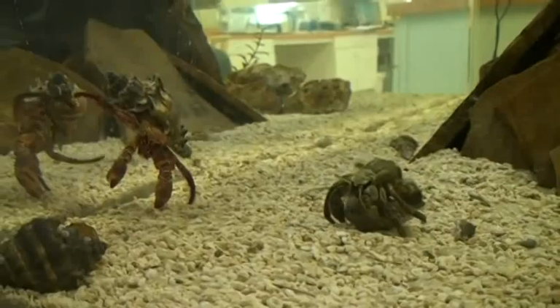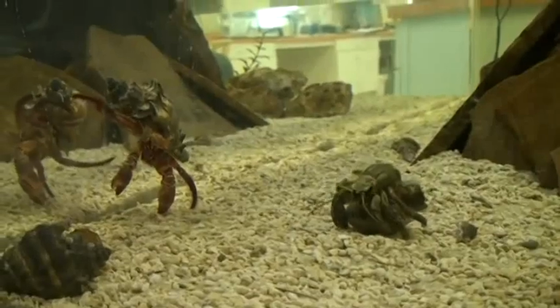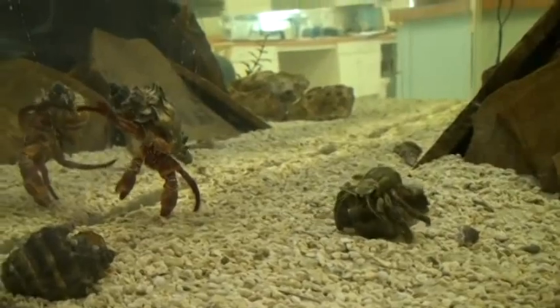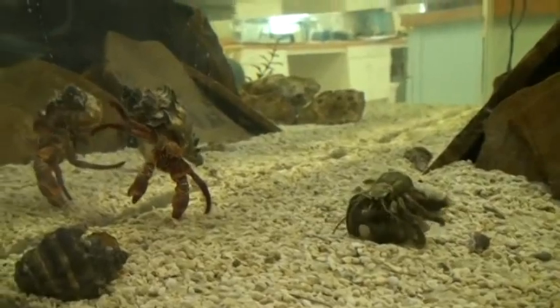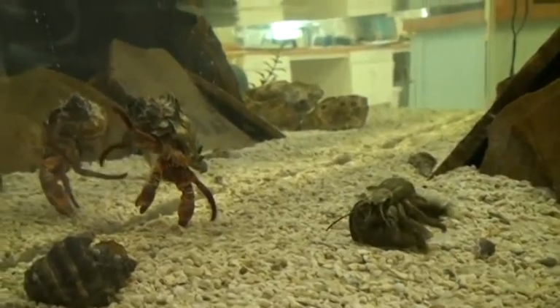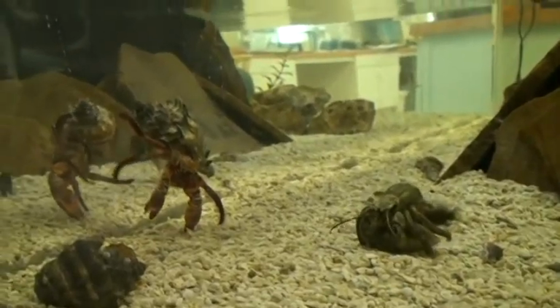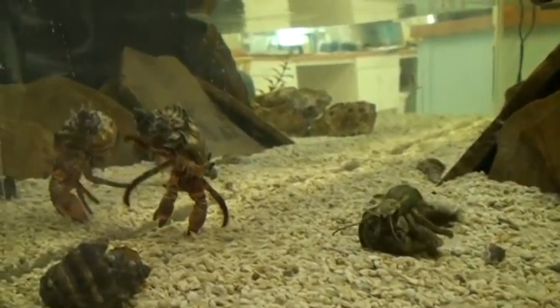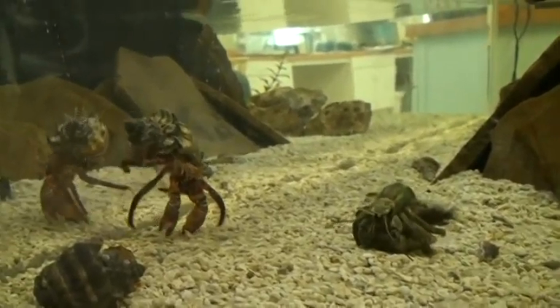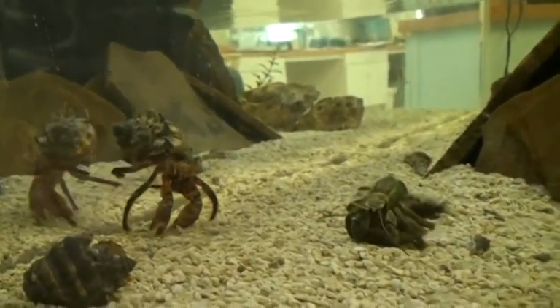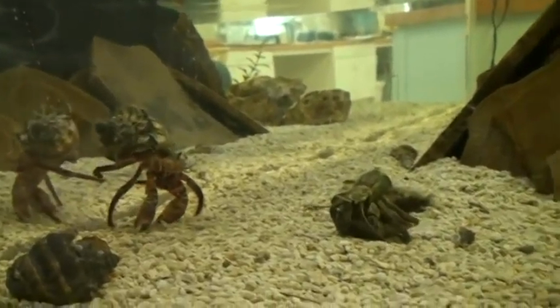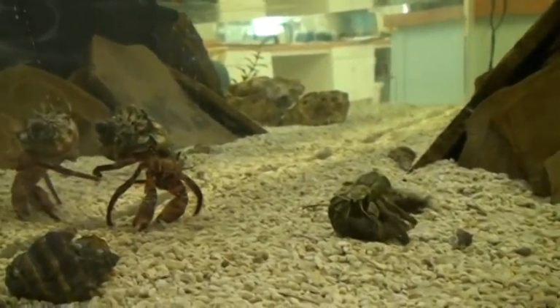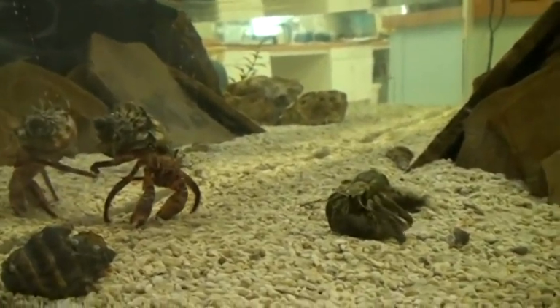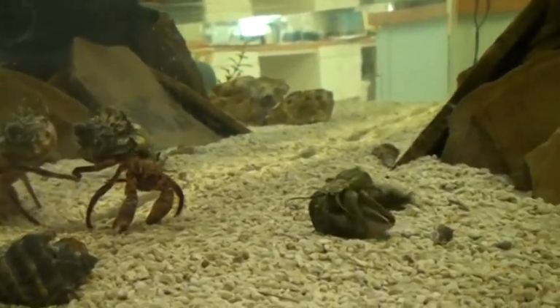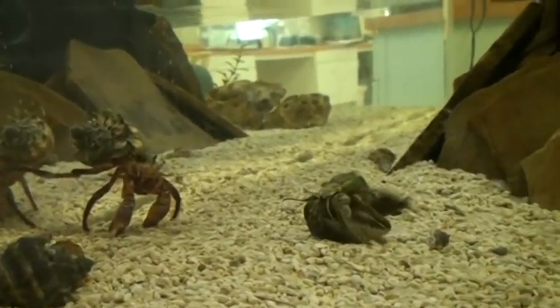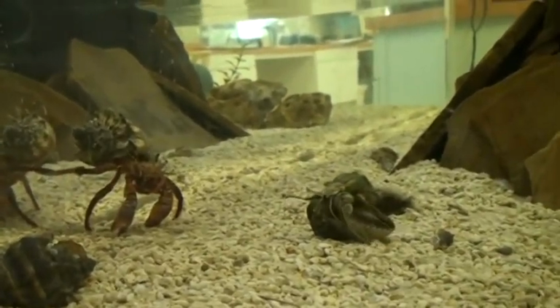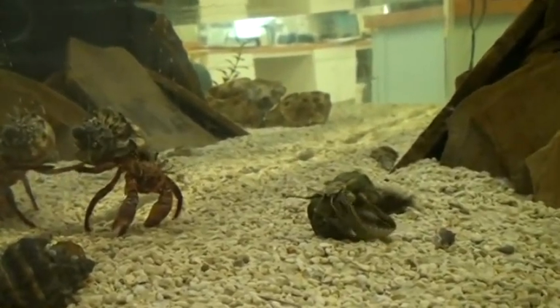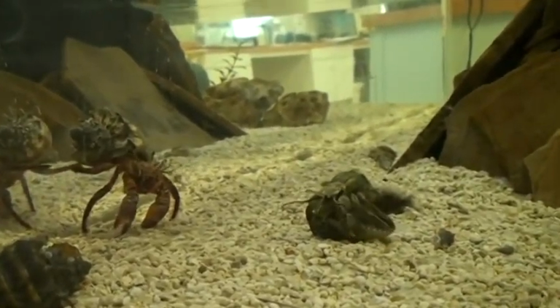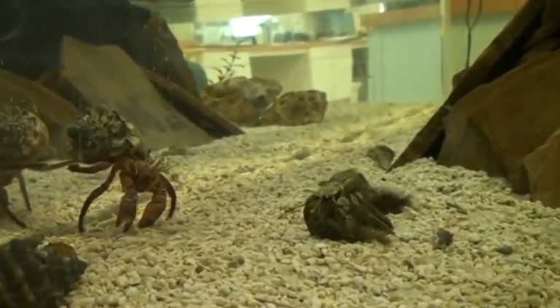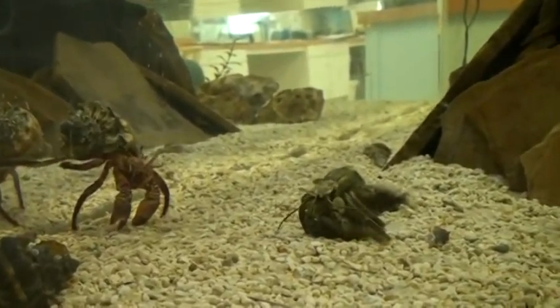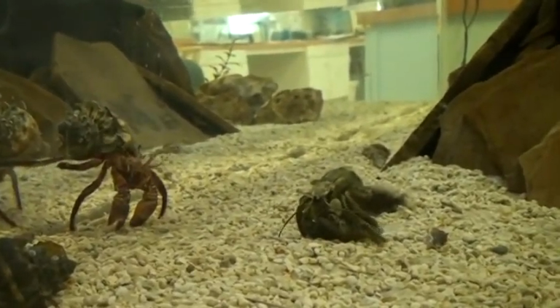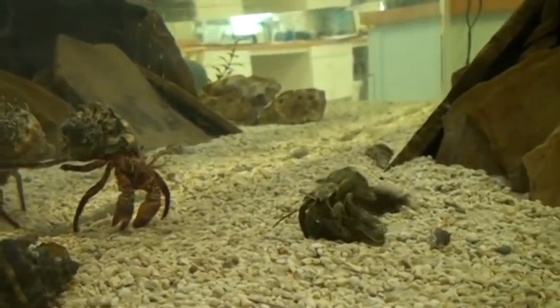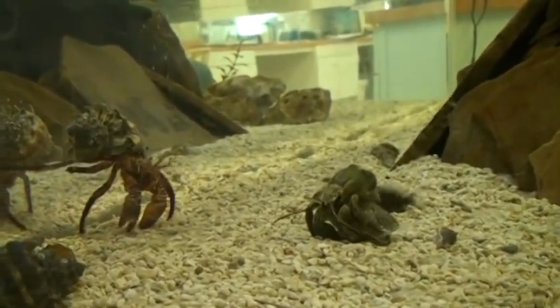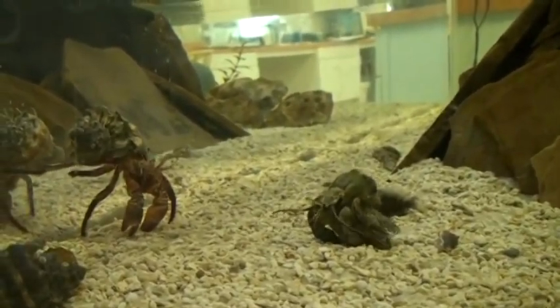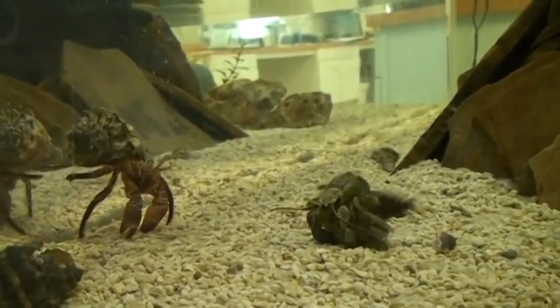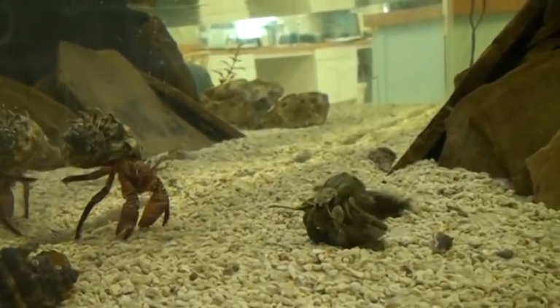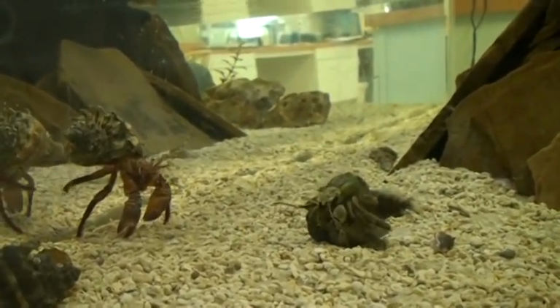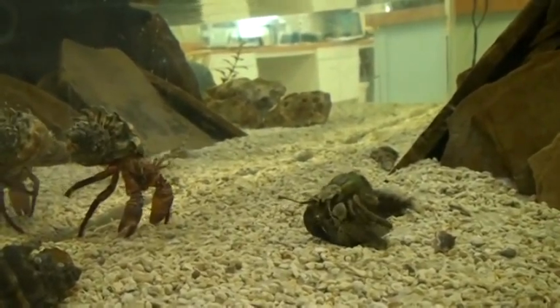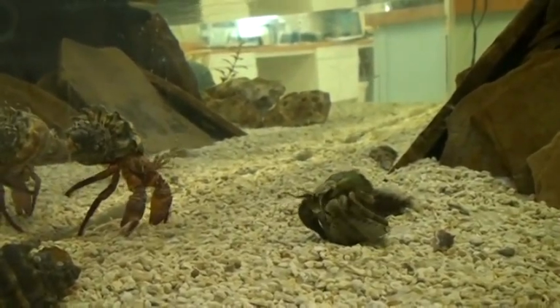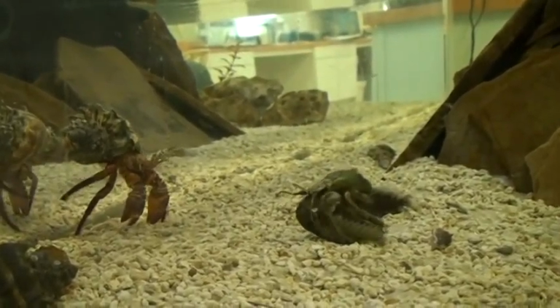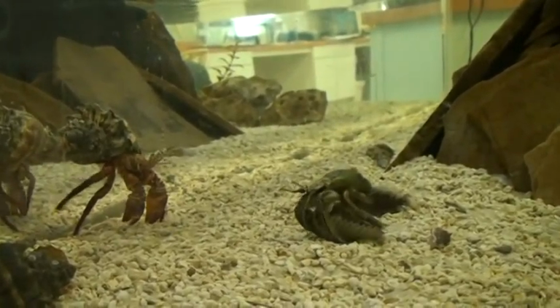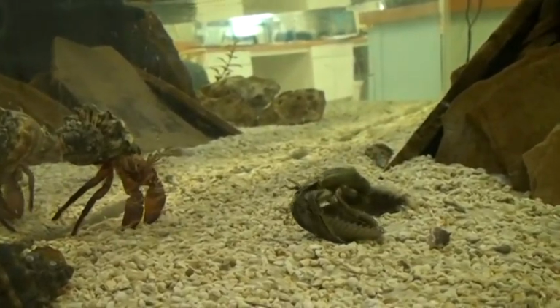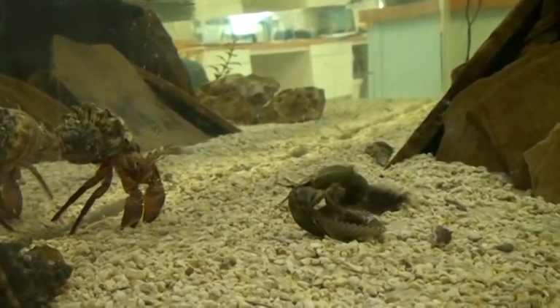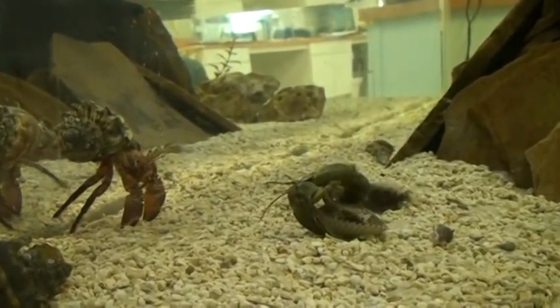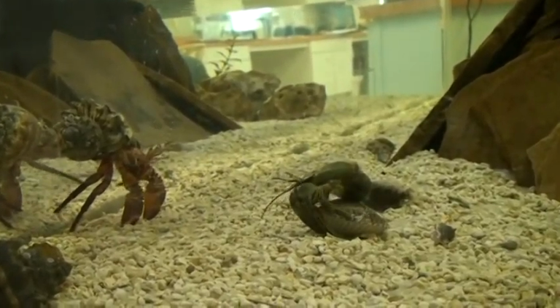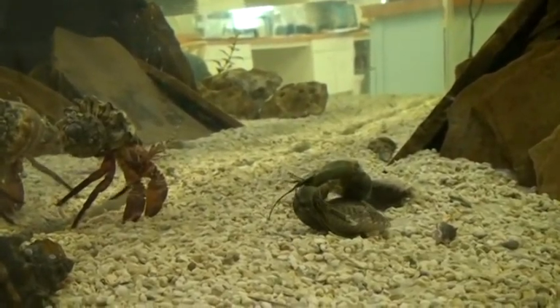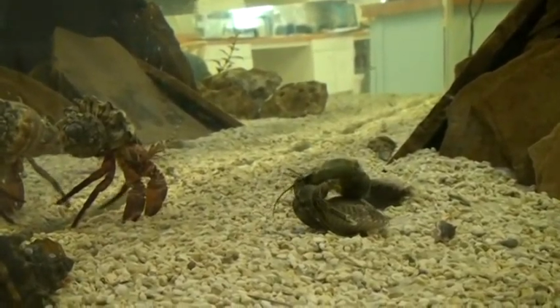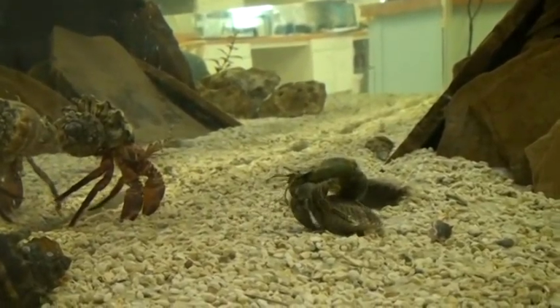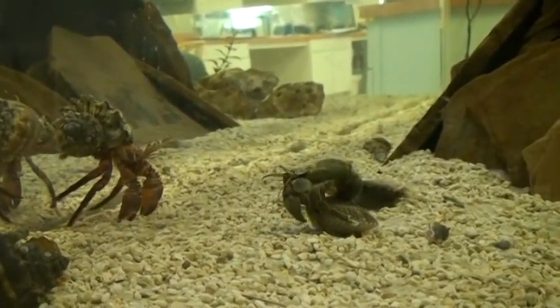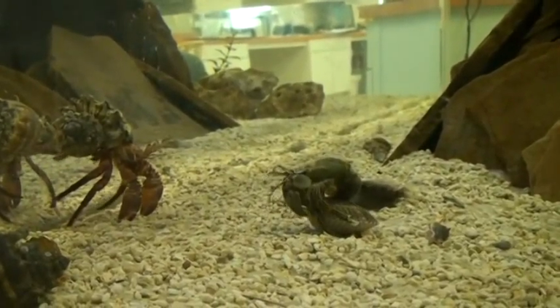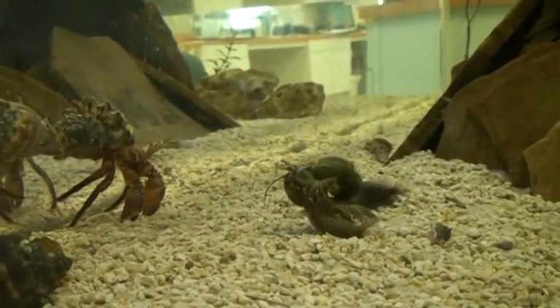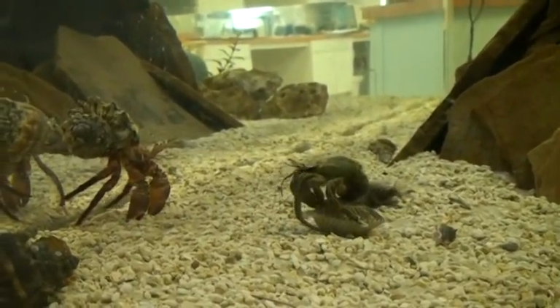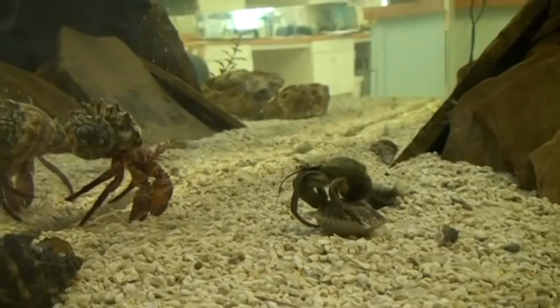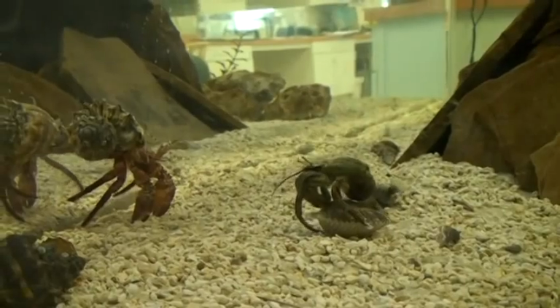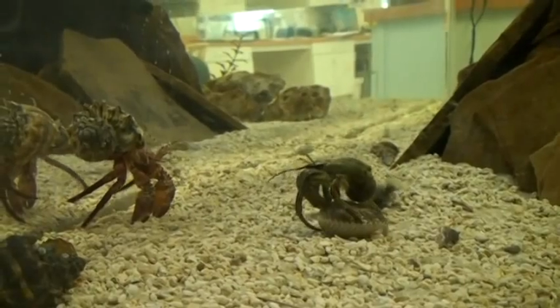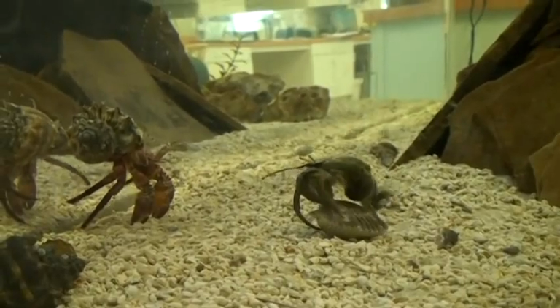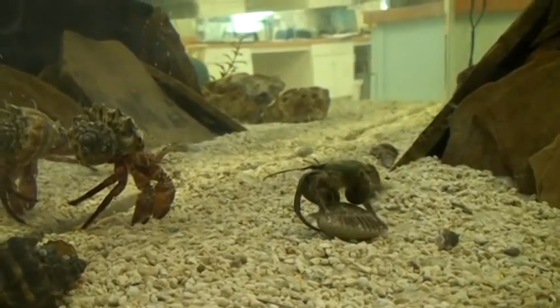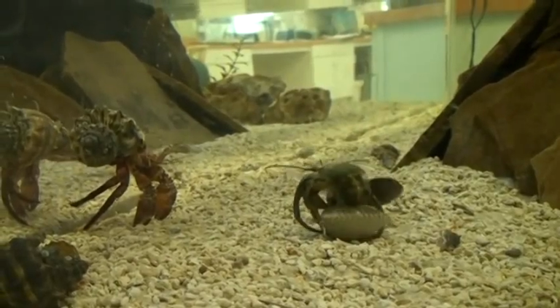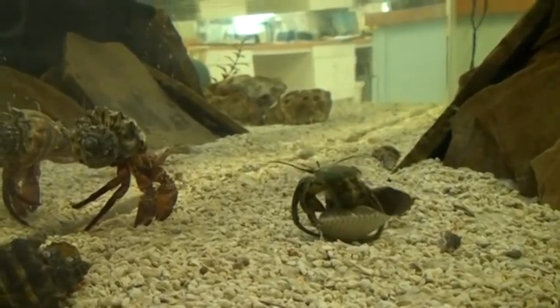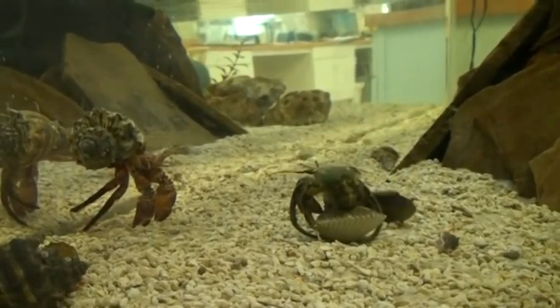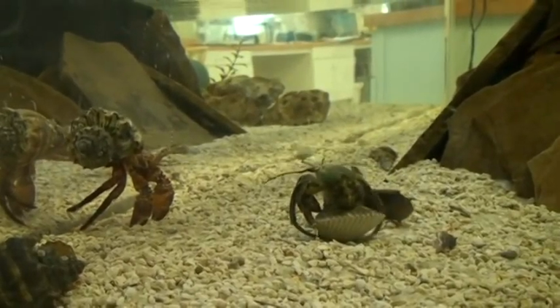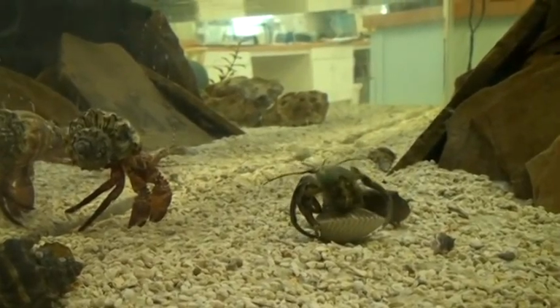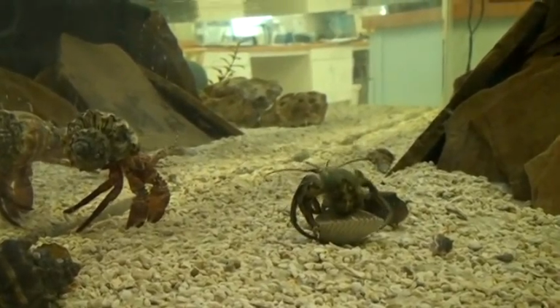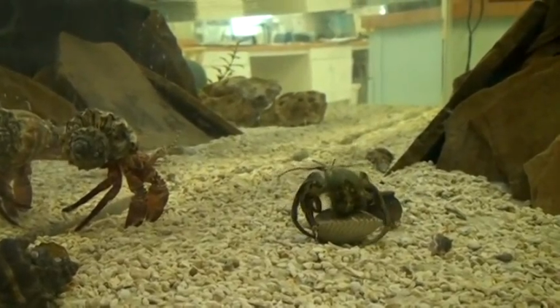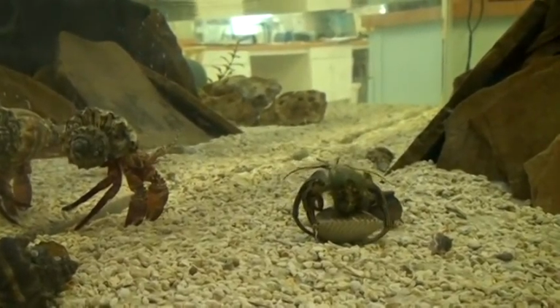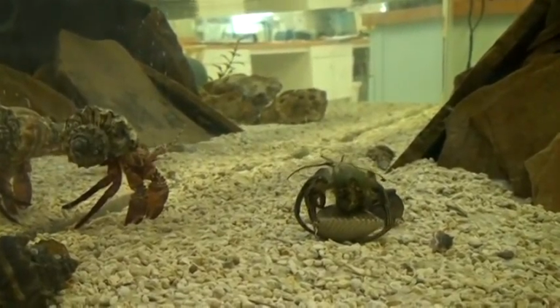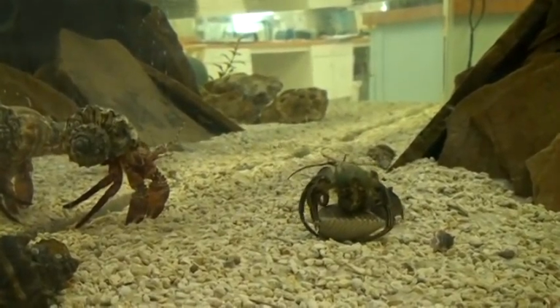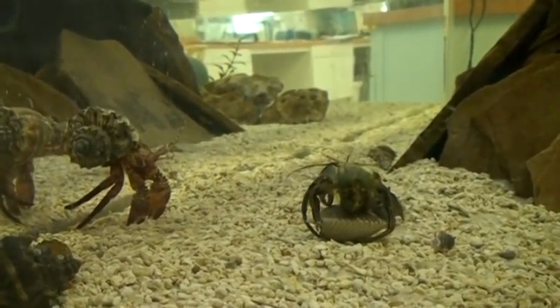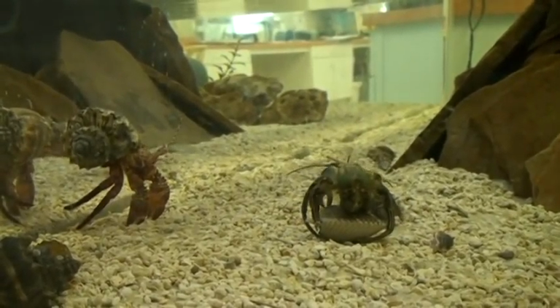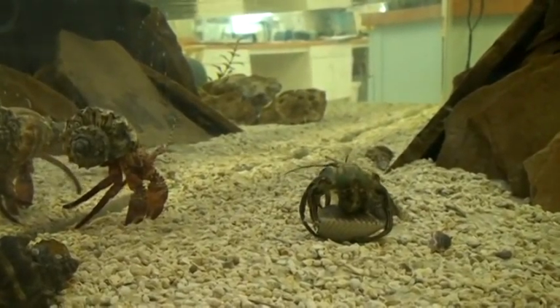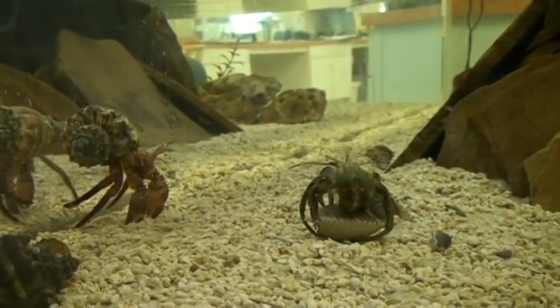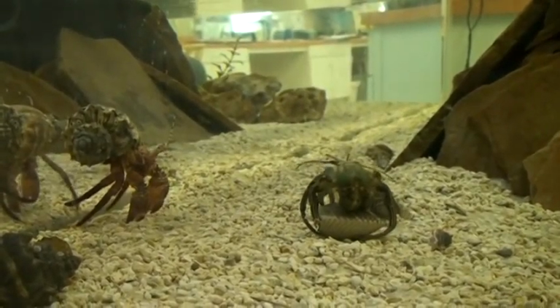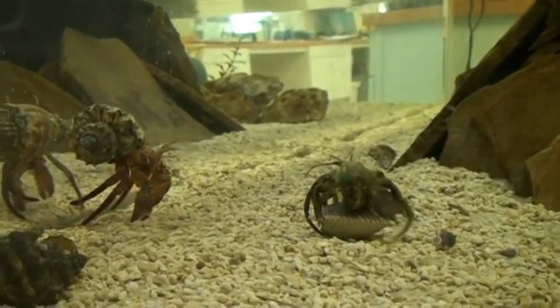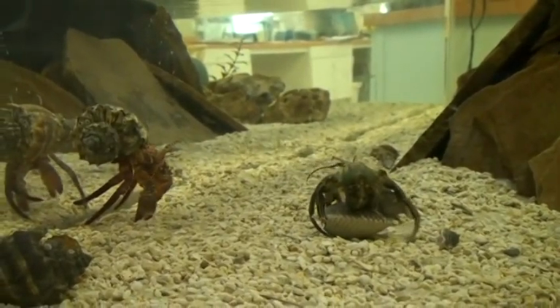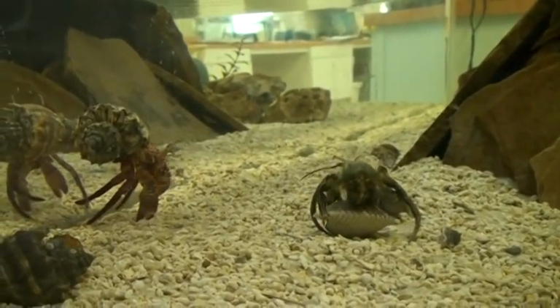Alright, here we go — giant red hermit crab, striped hermit crab. That's so clear on the screen.